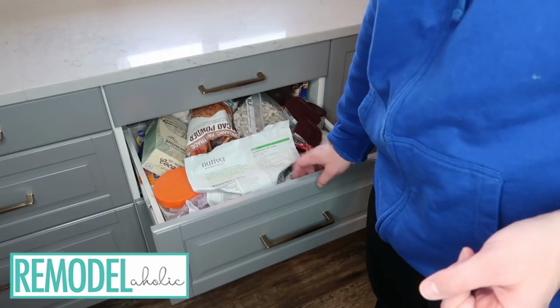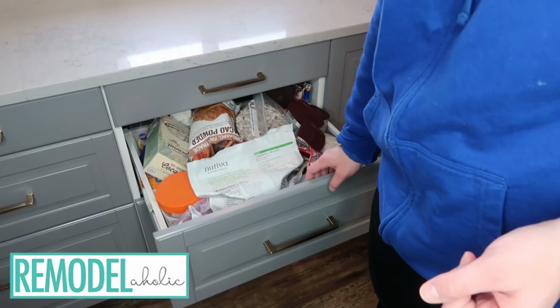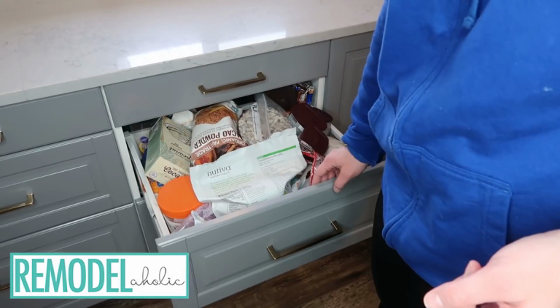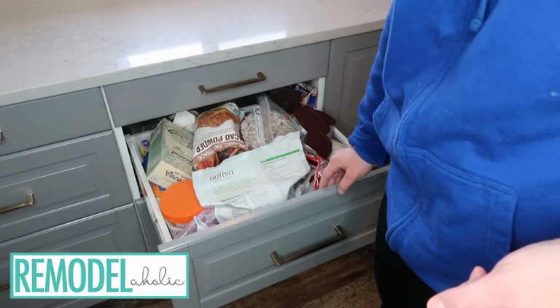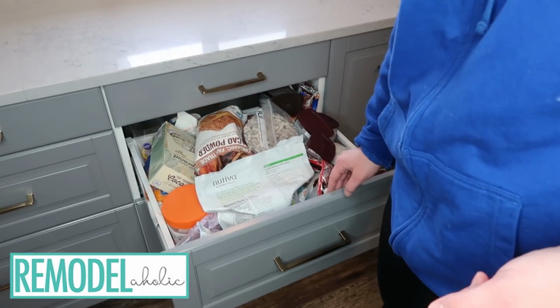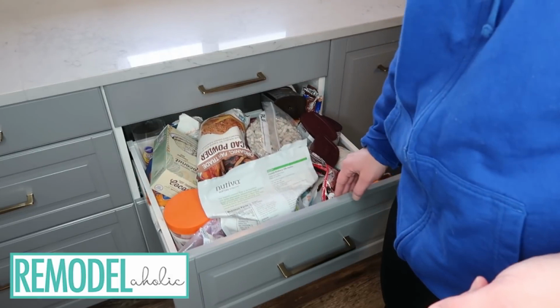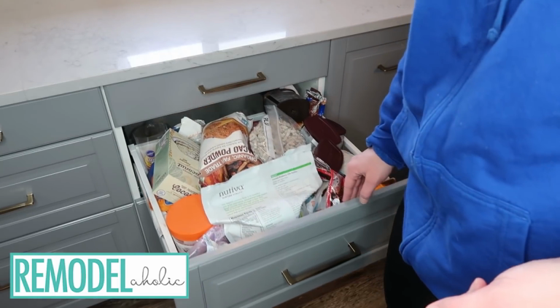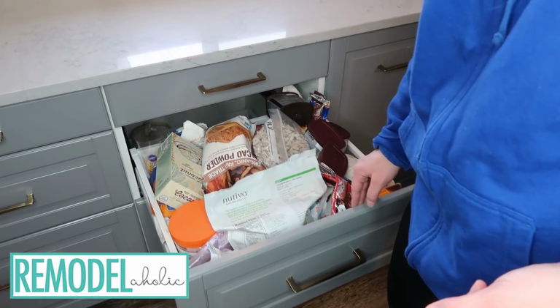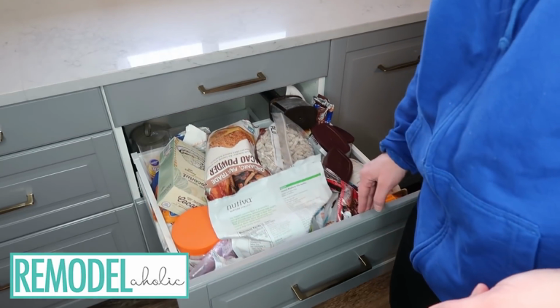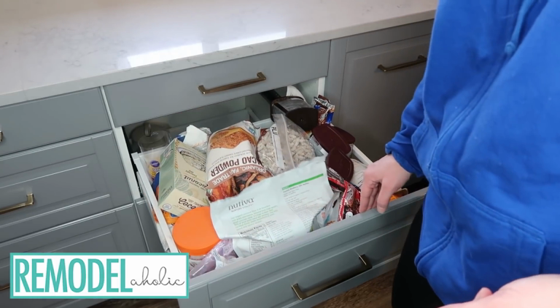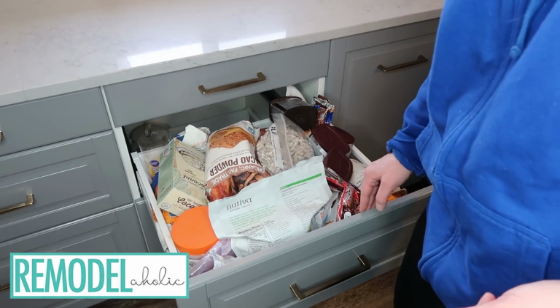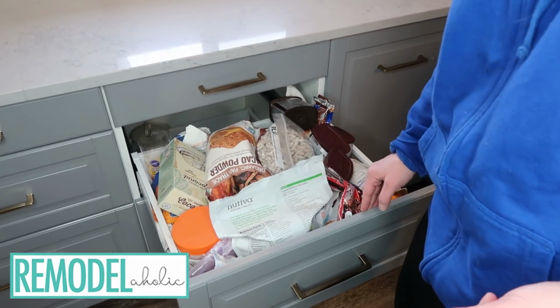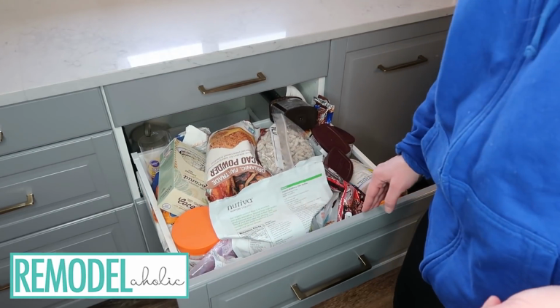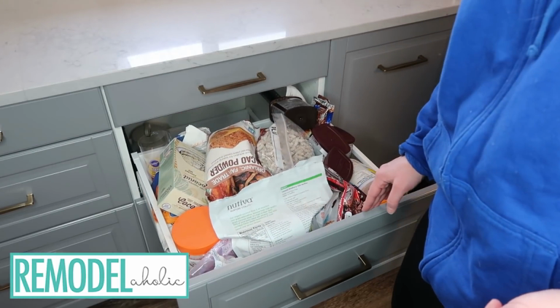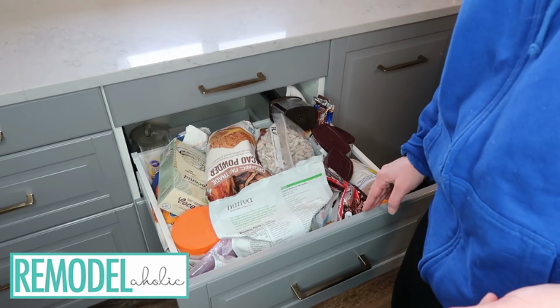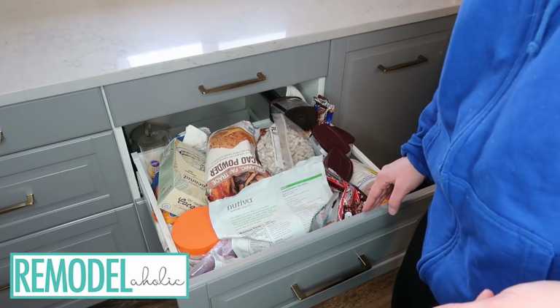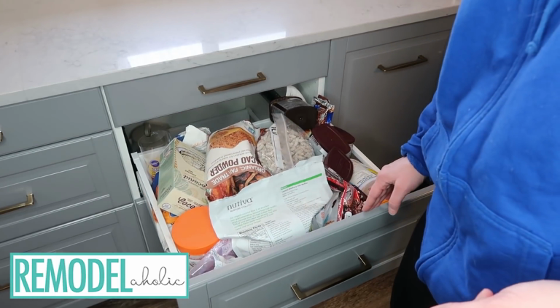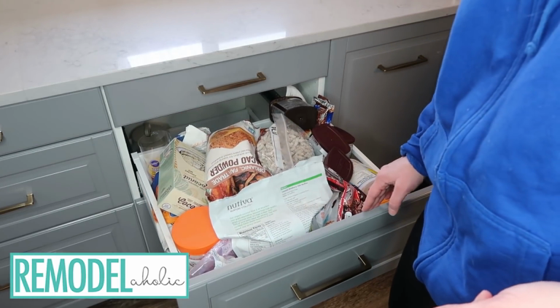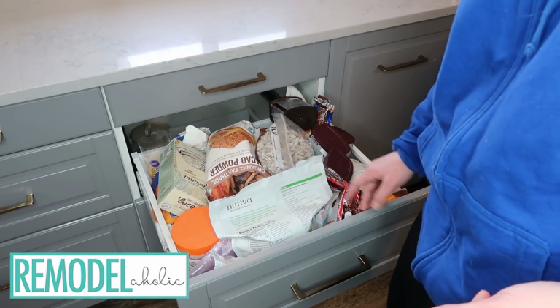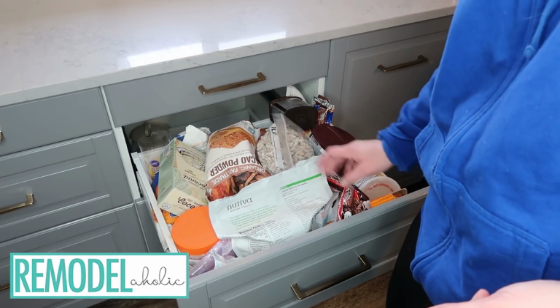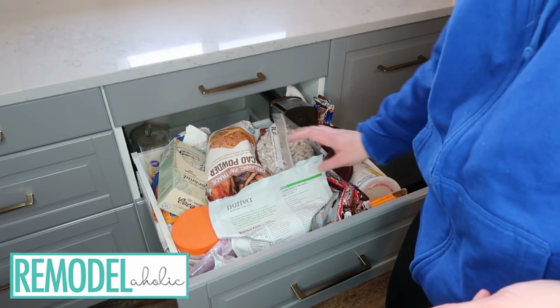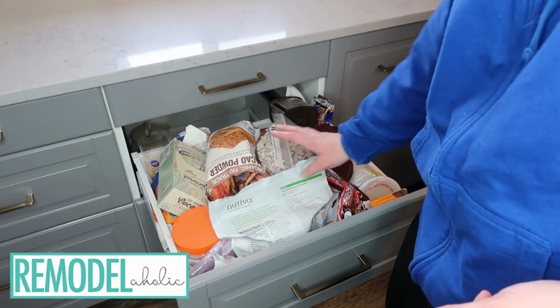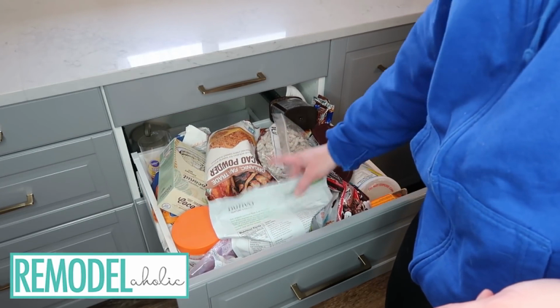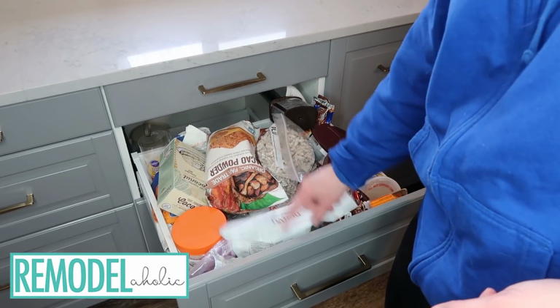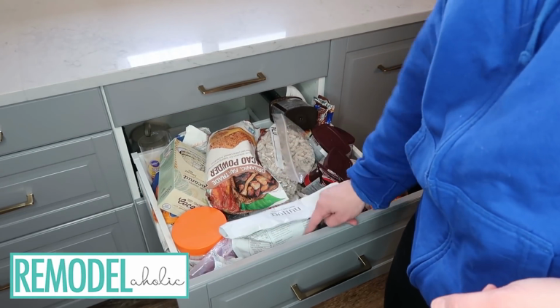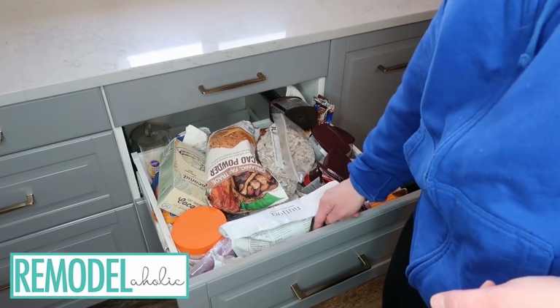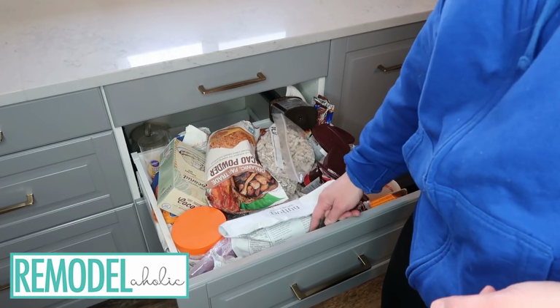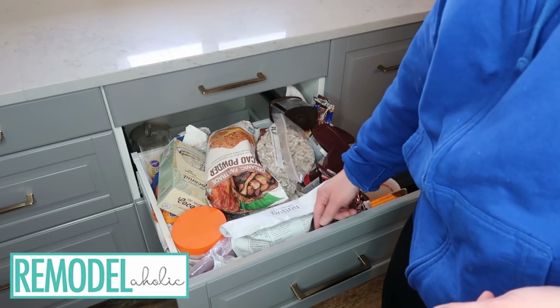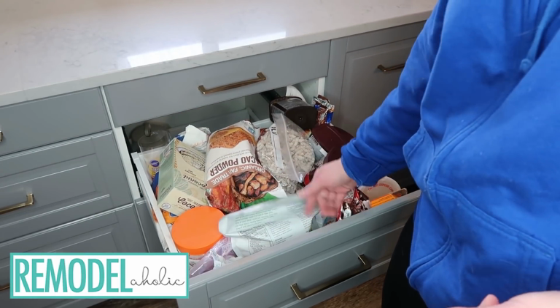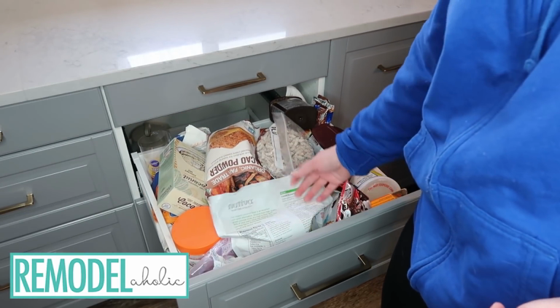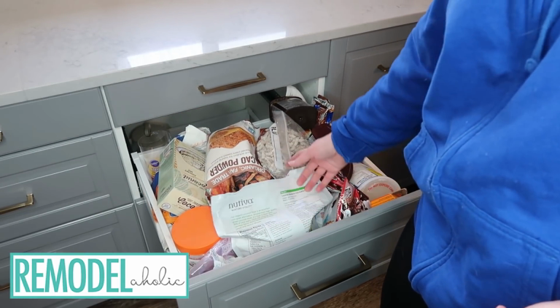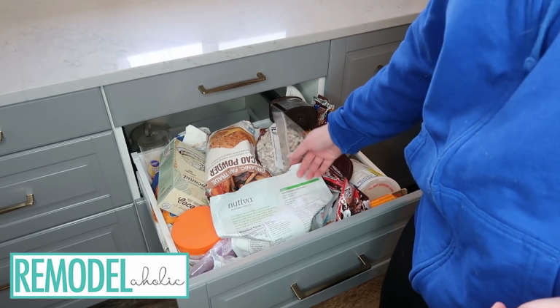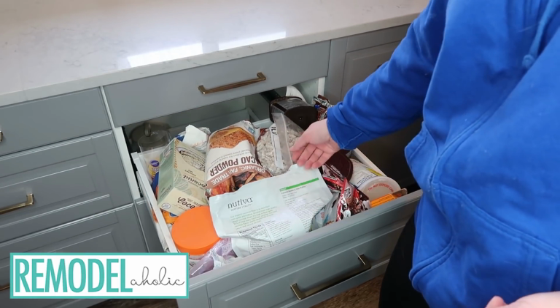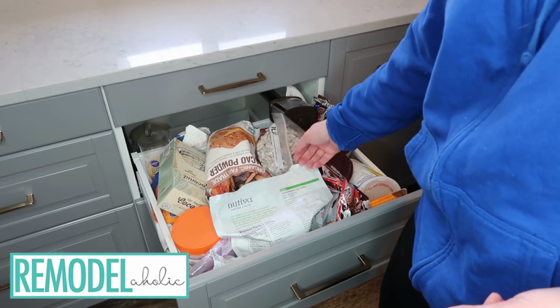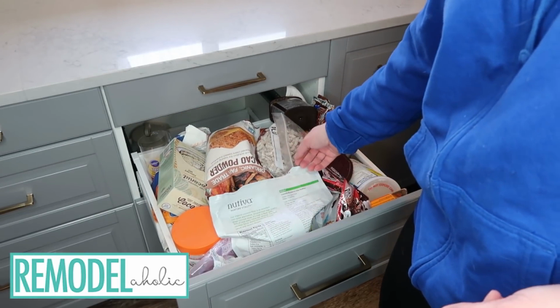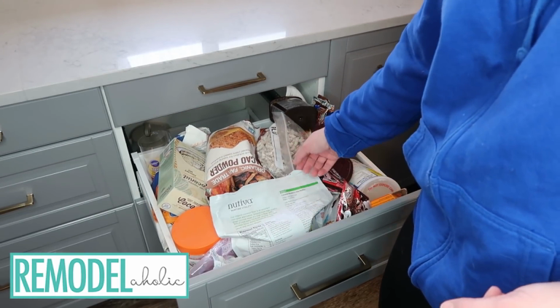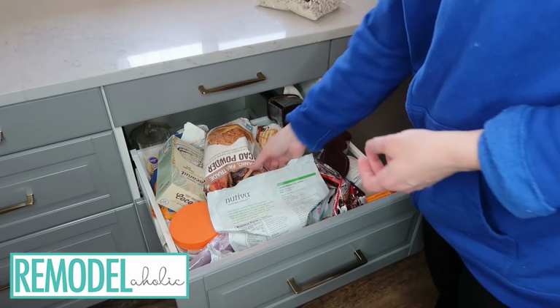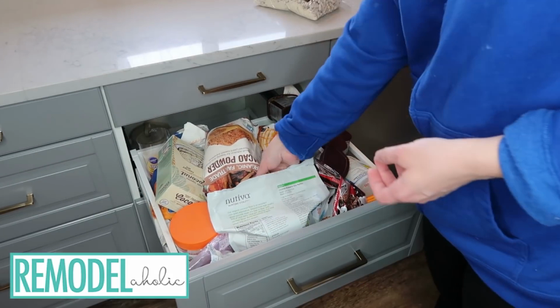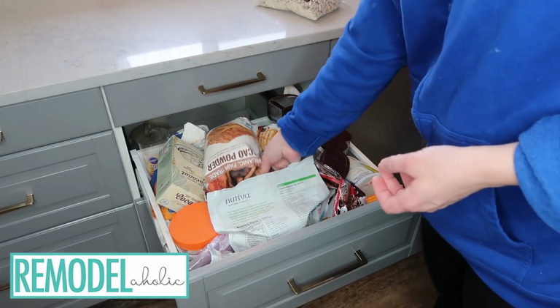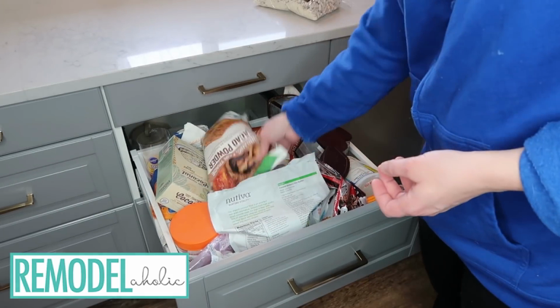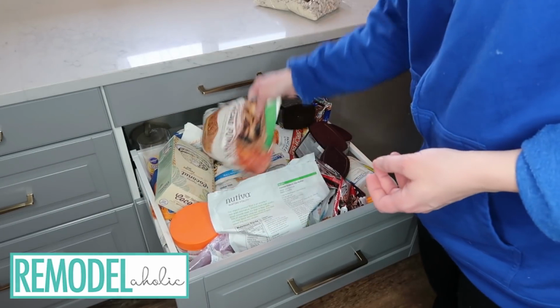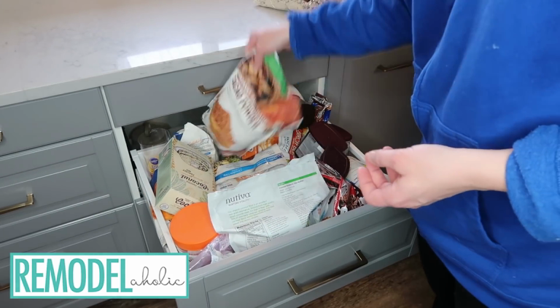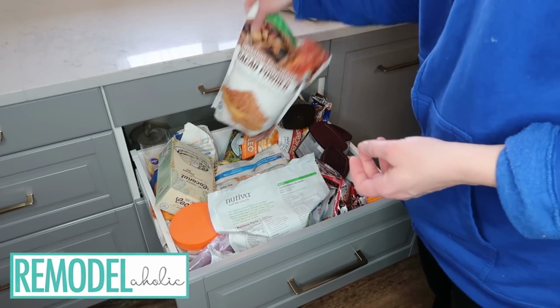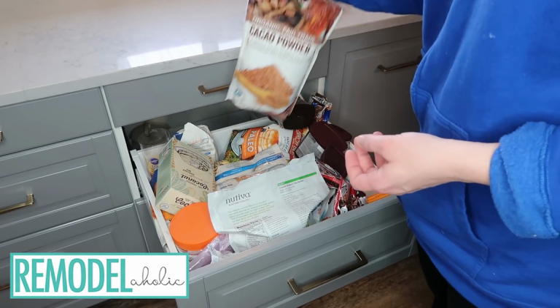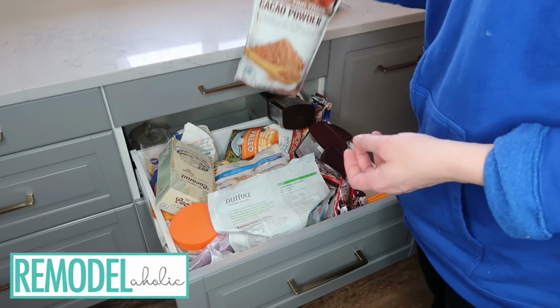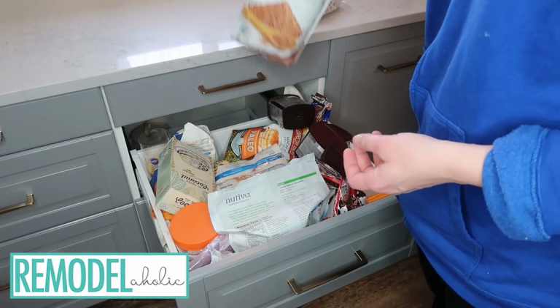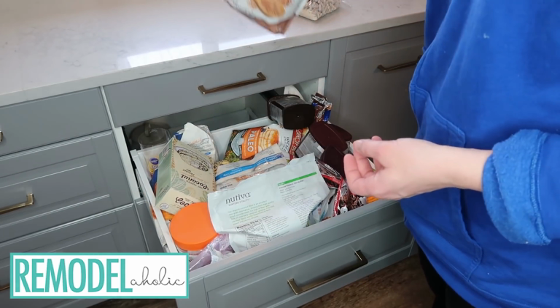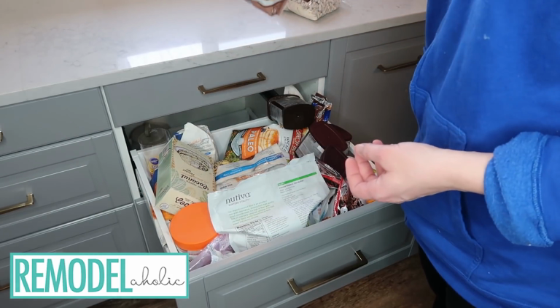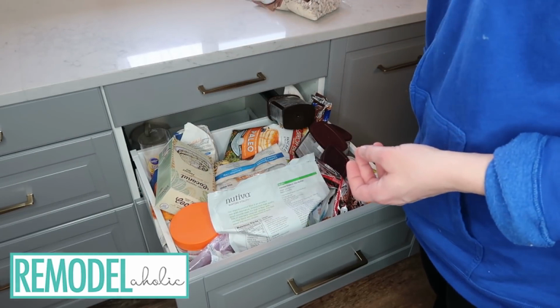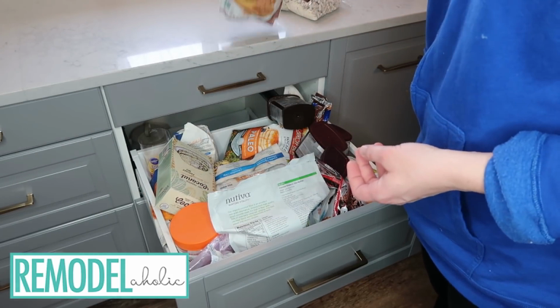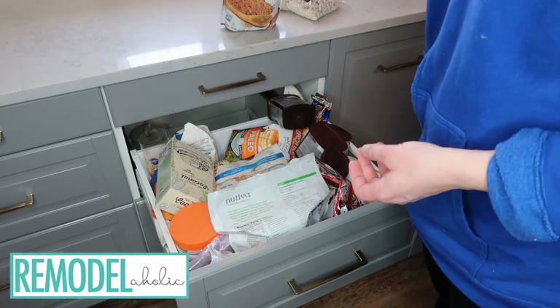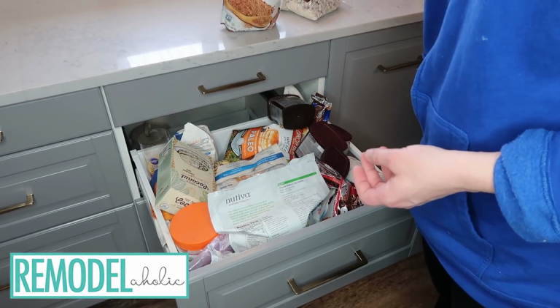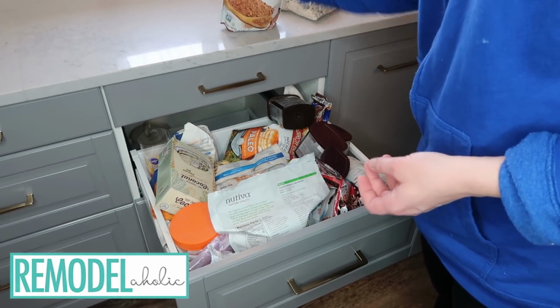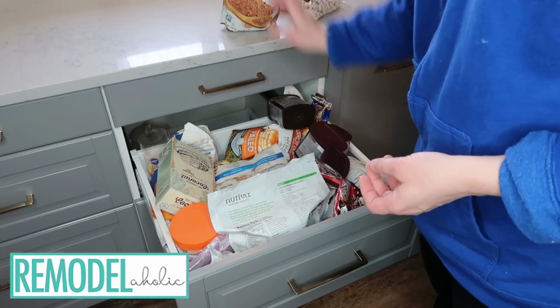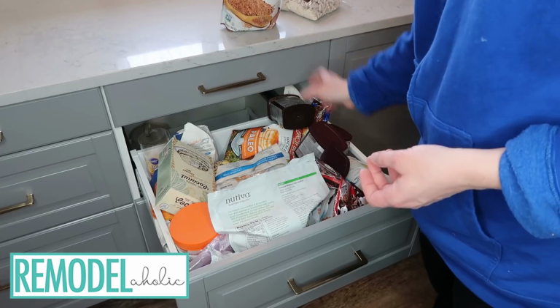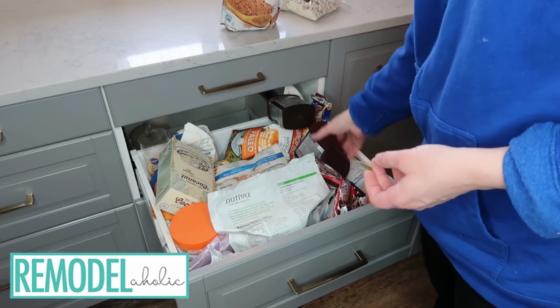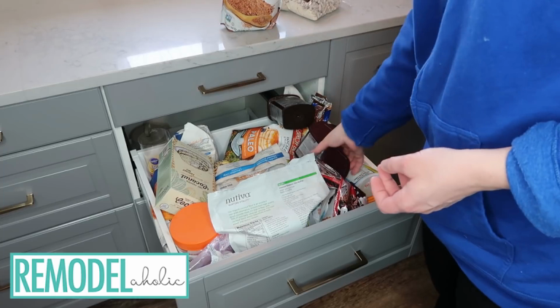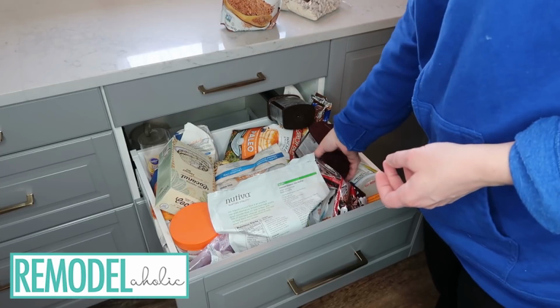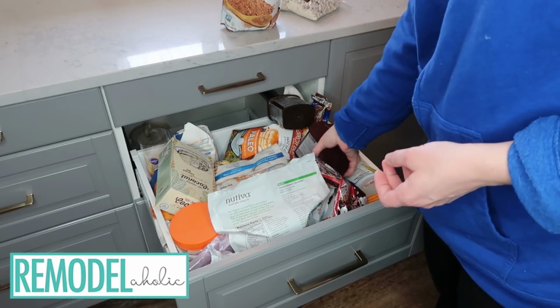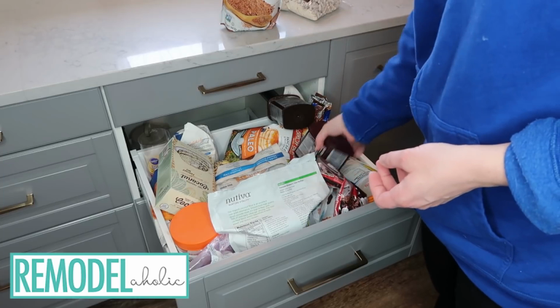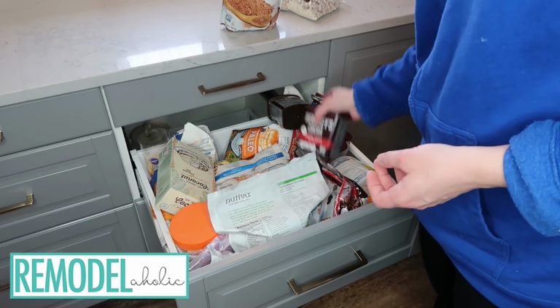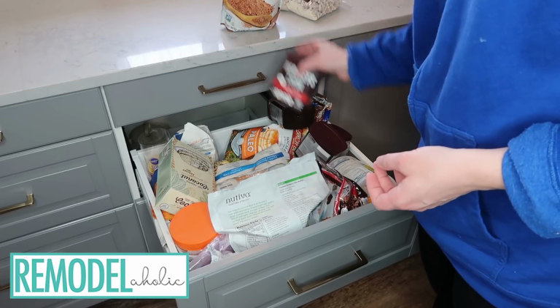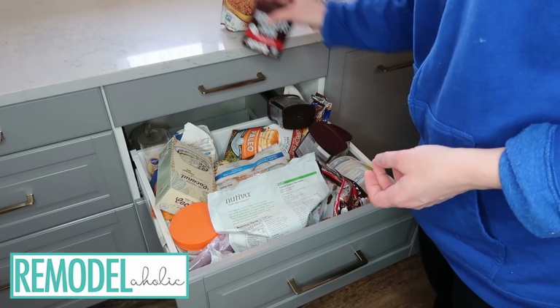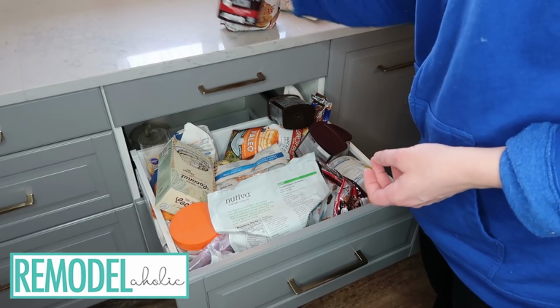Hey model-holics, welcome back to our DIY channel. I'm Cassidy and I am here to show you my baking drawer.